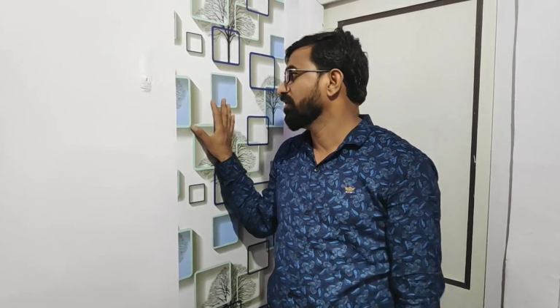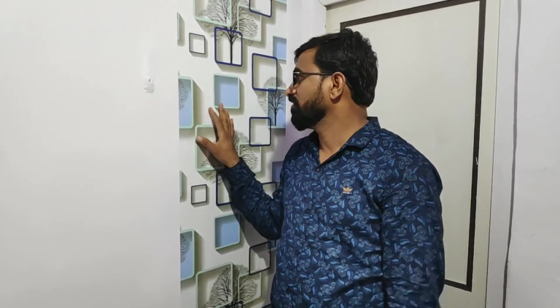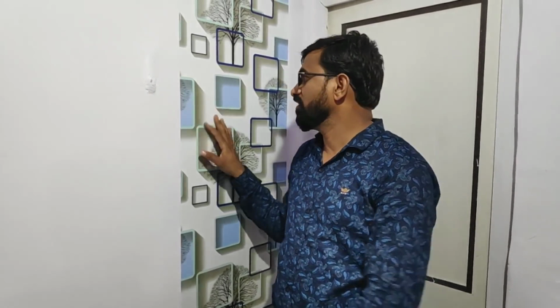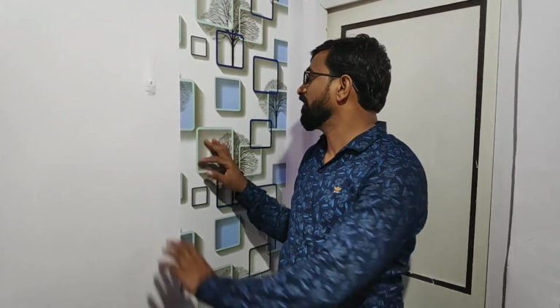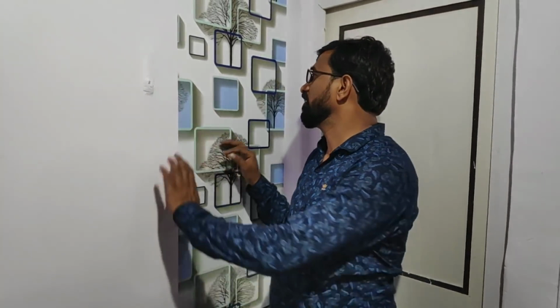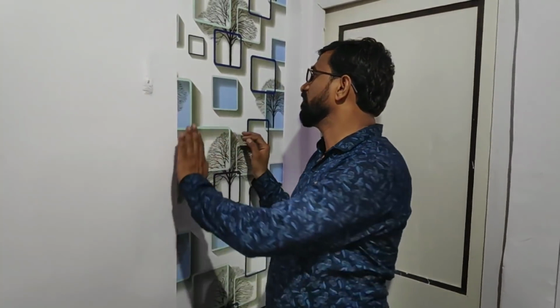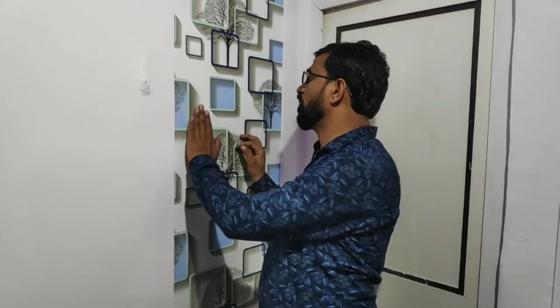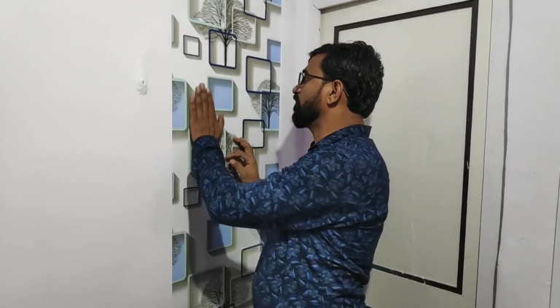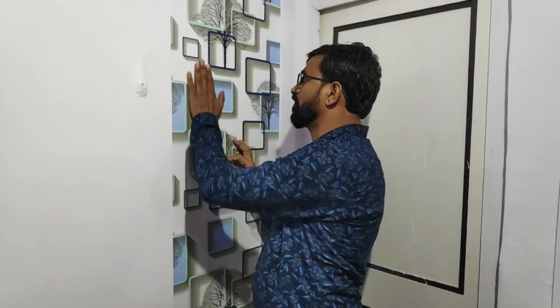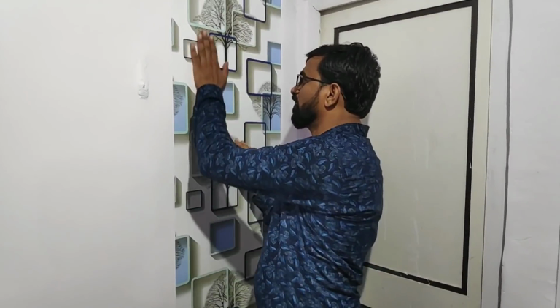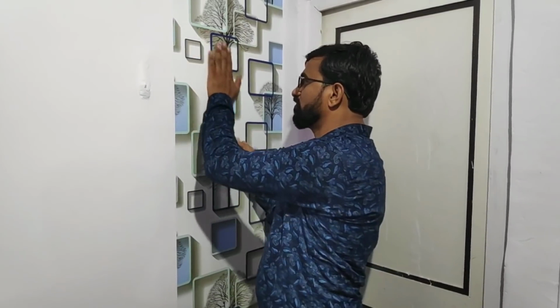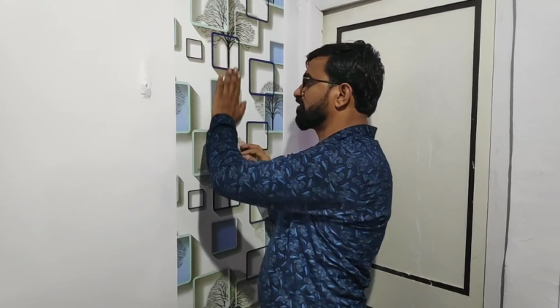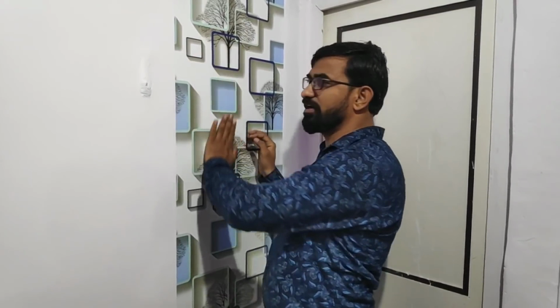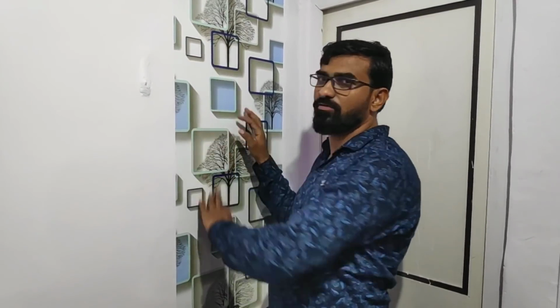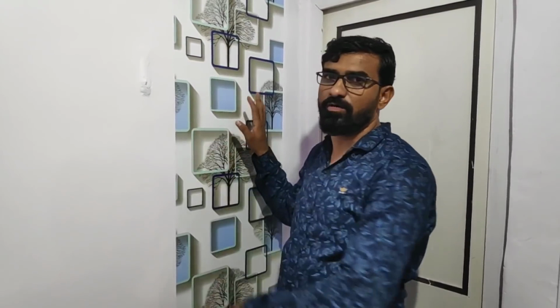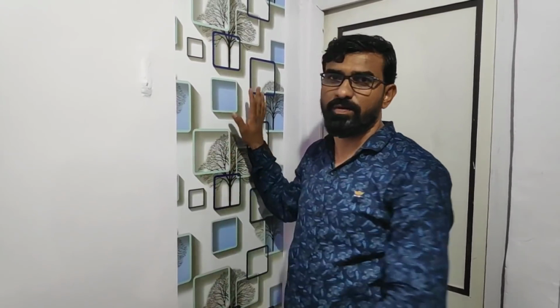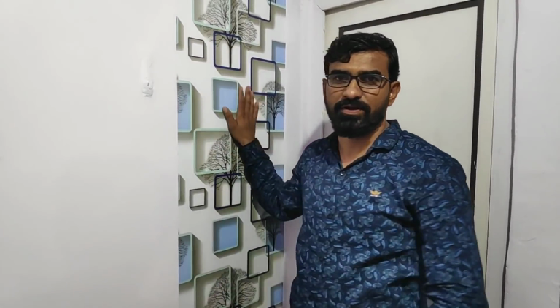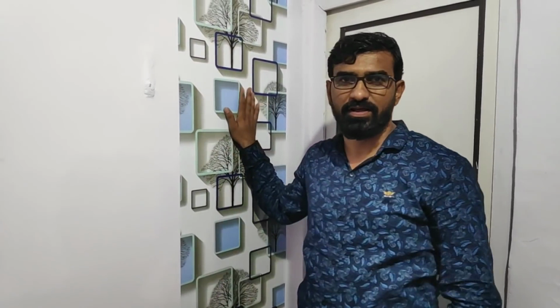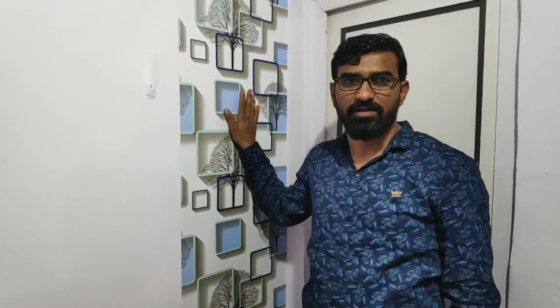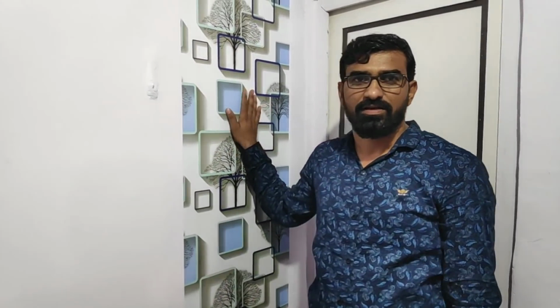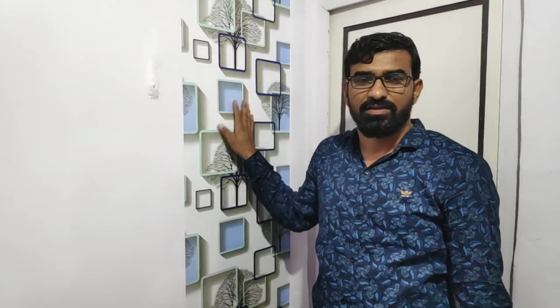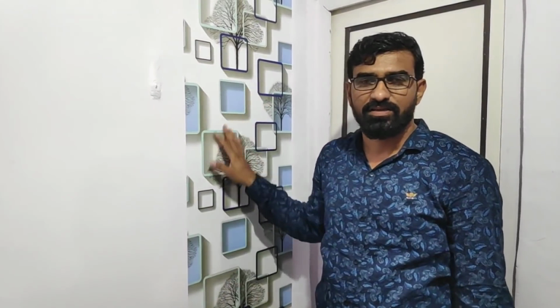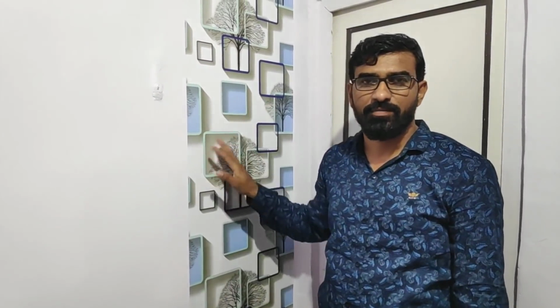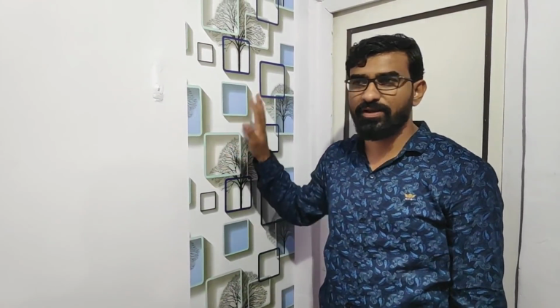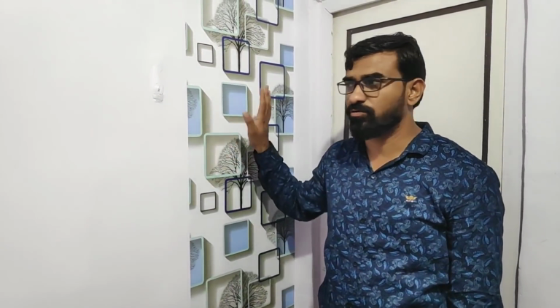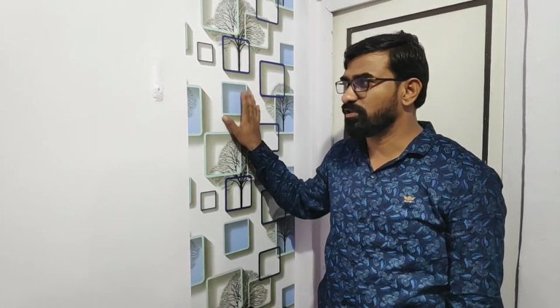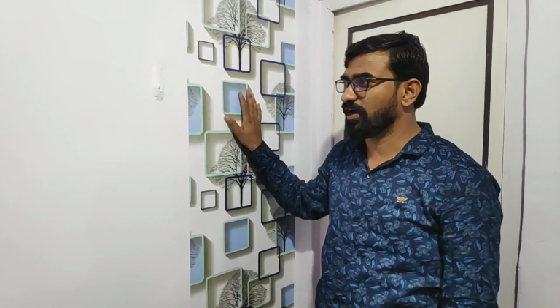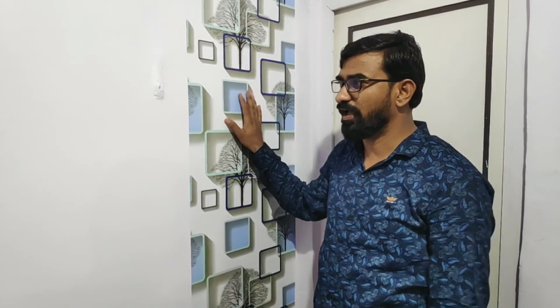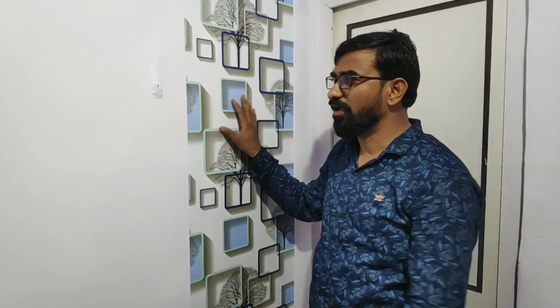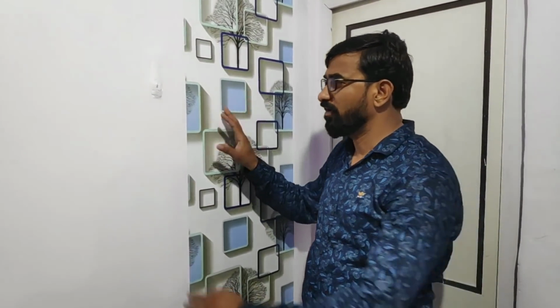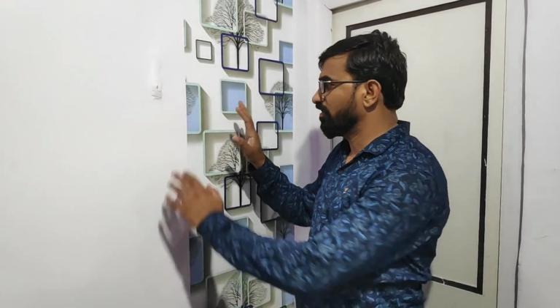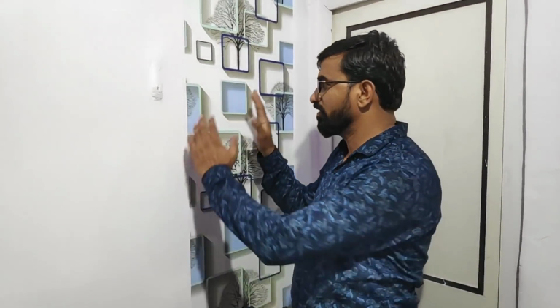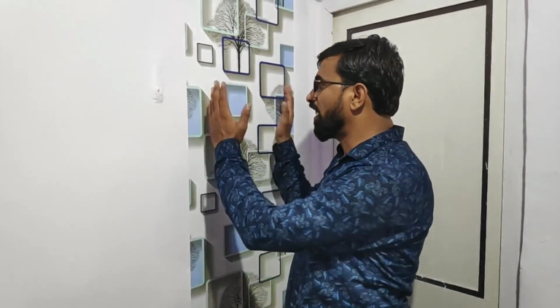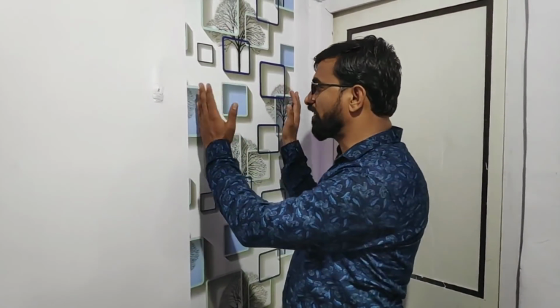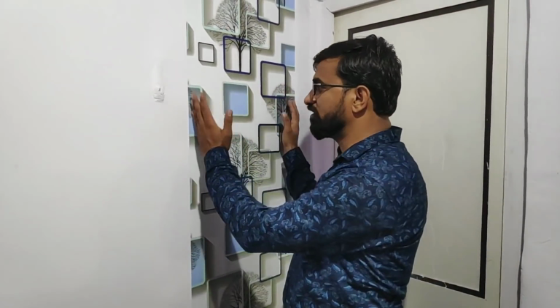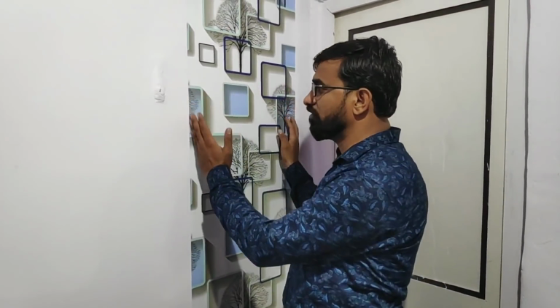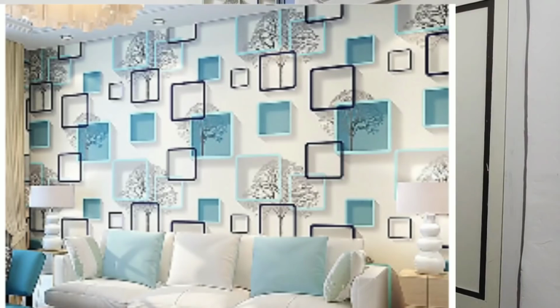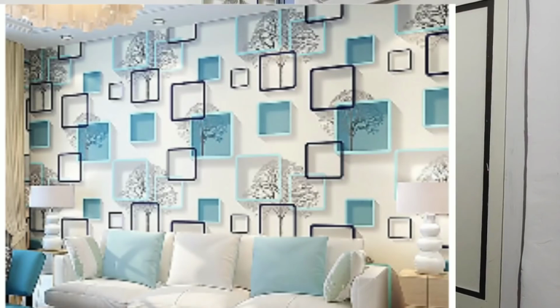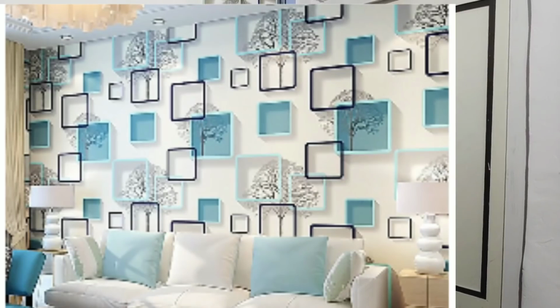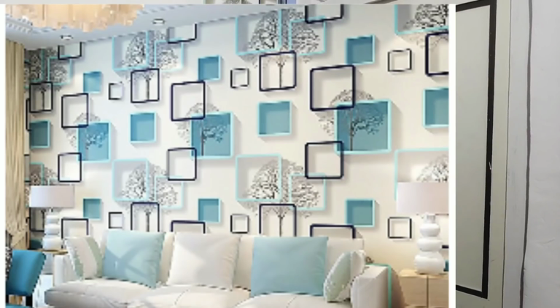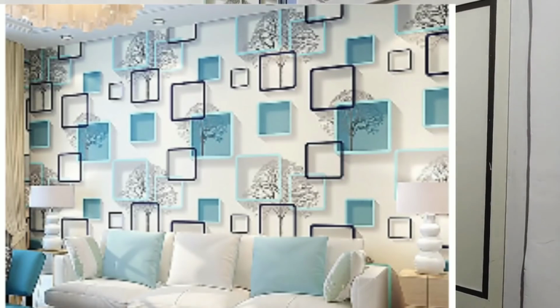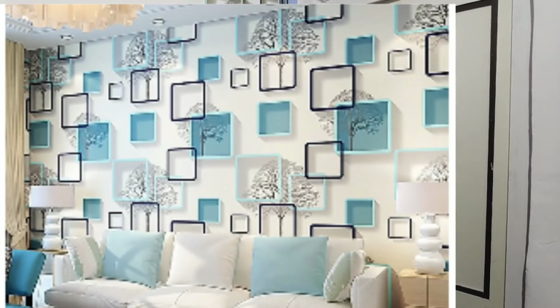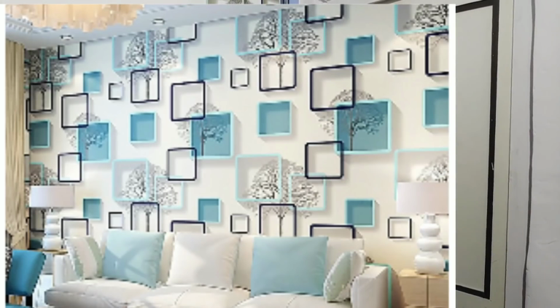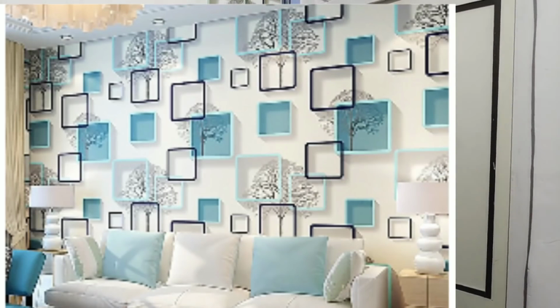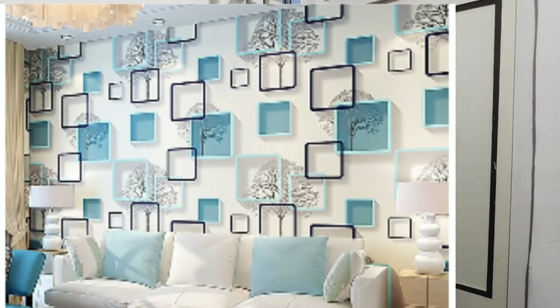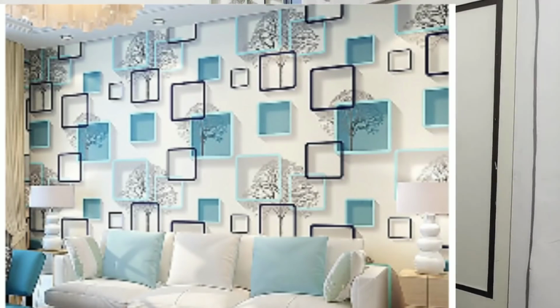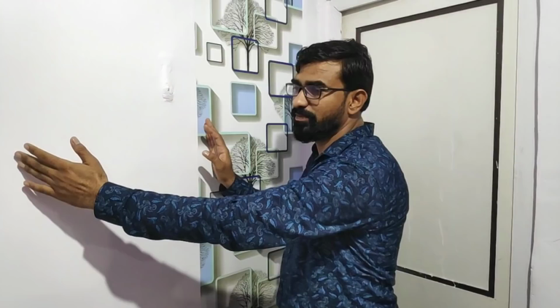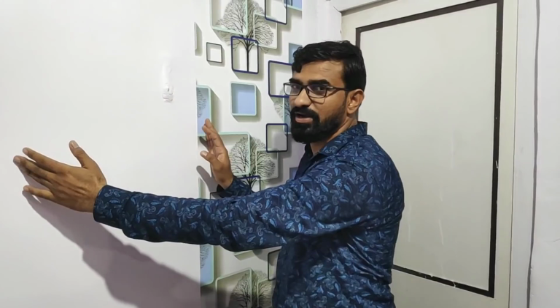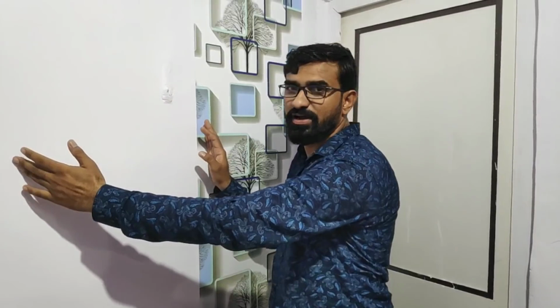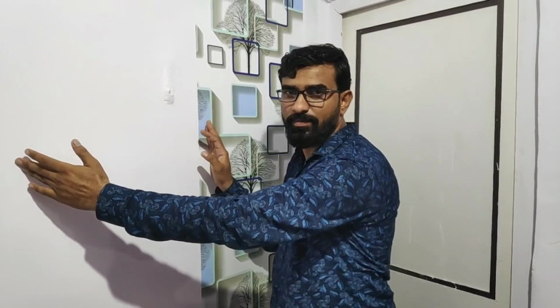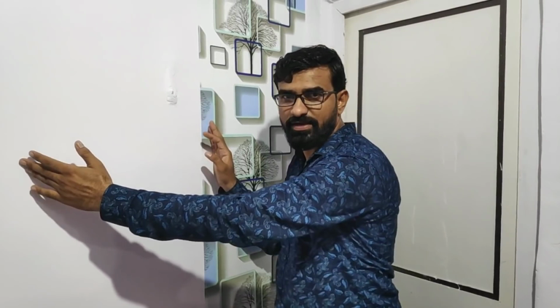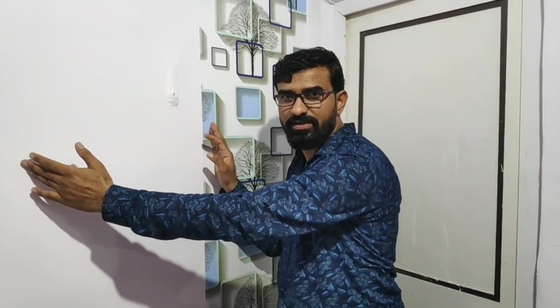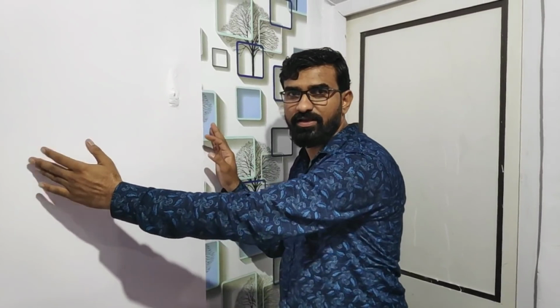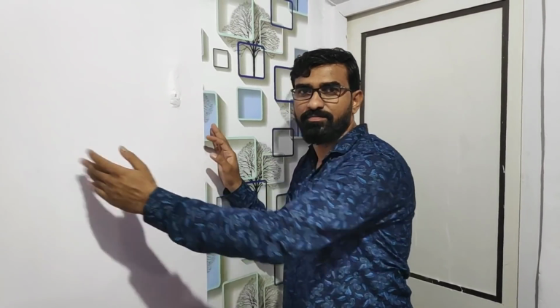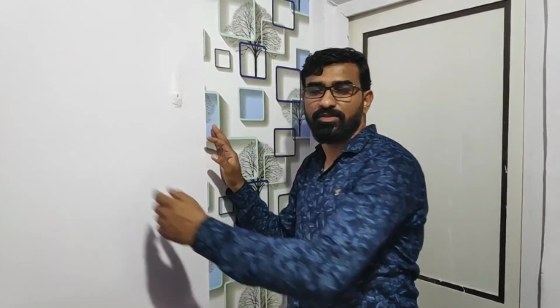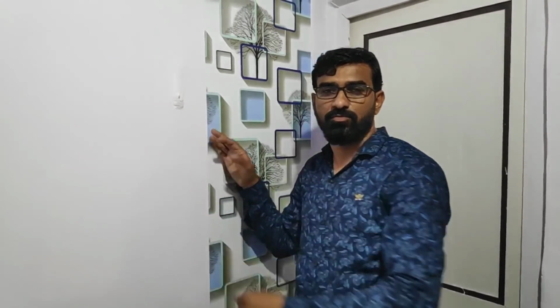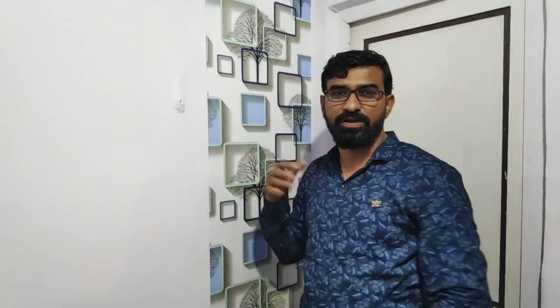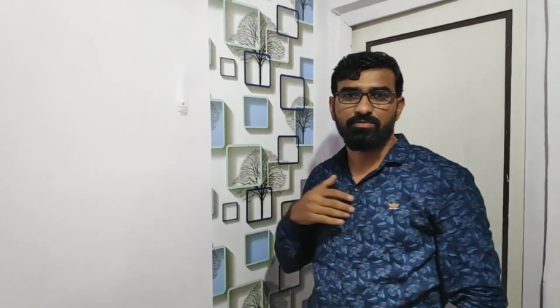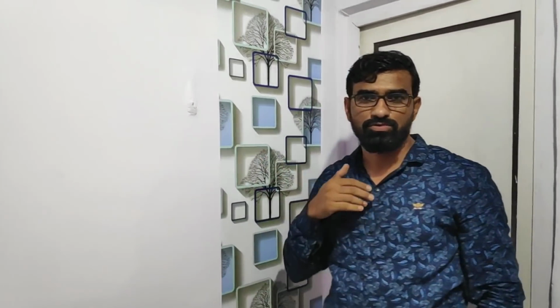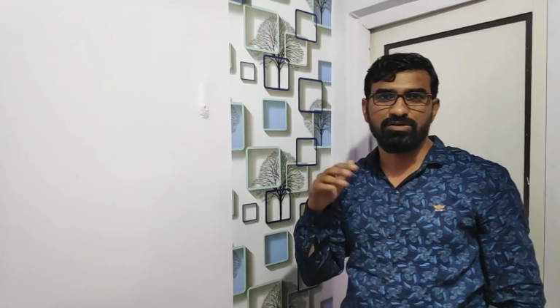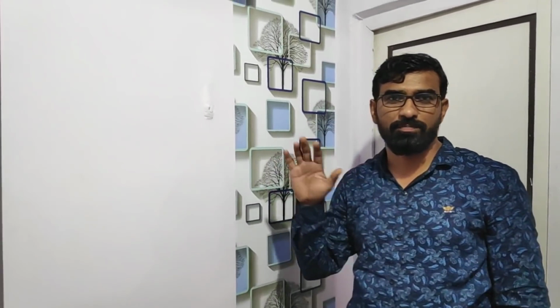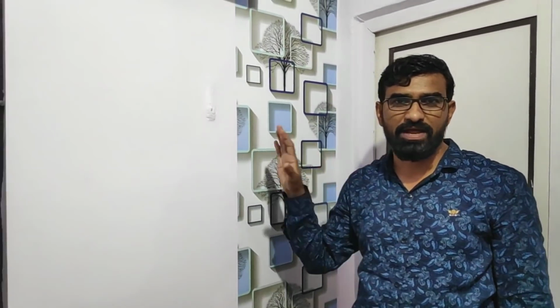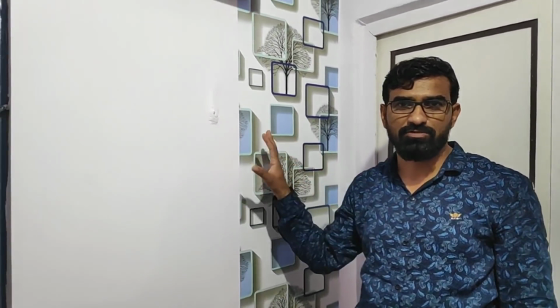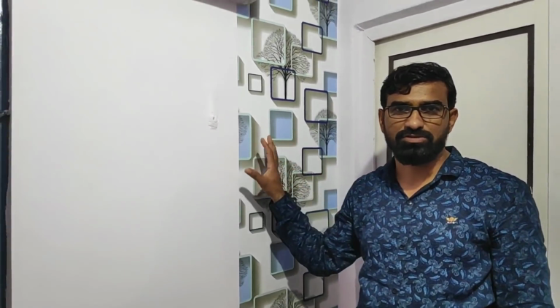This is a 3D wallpaper. This is a 3D wallpaper — this is a half portion of it. I am going to put it up with my hands.